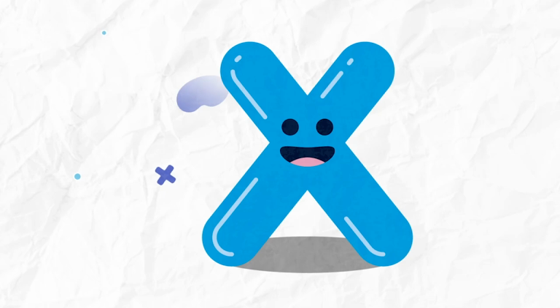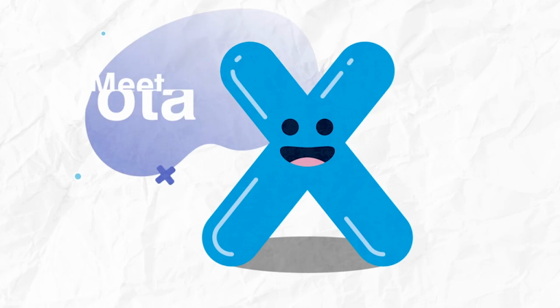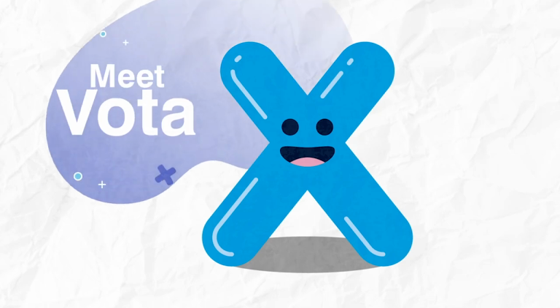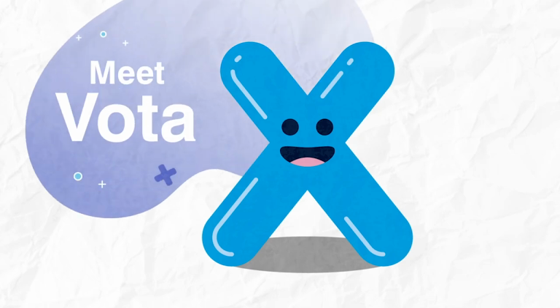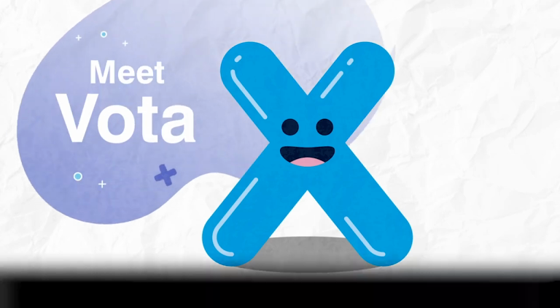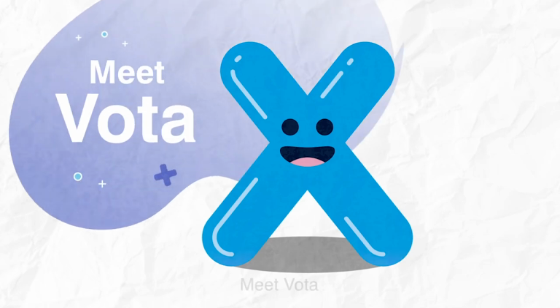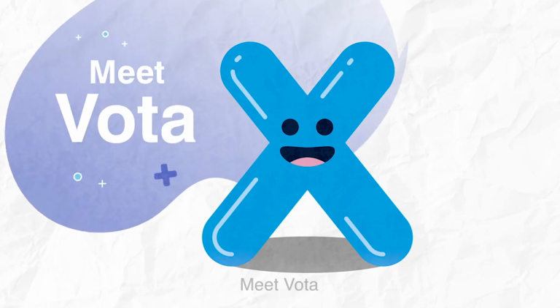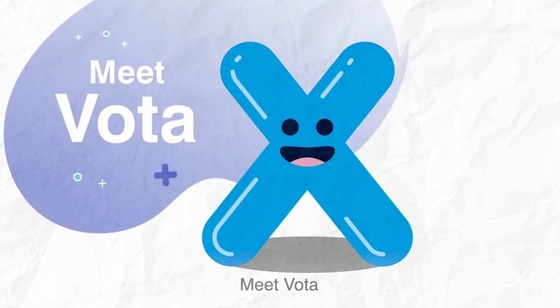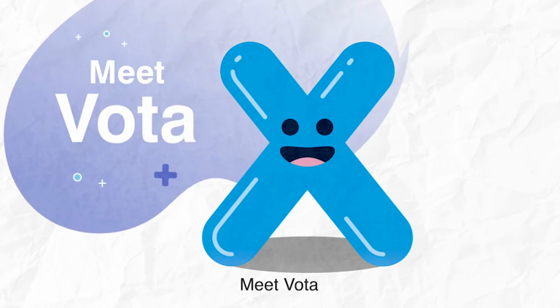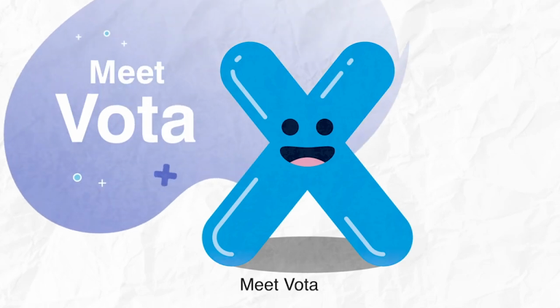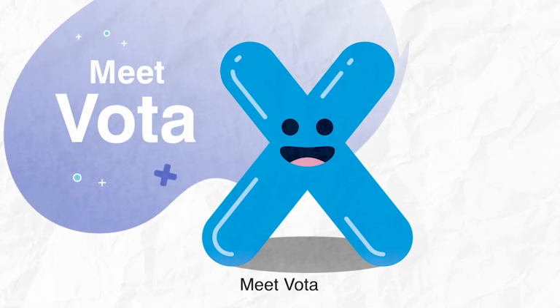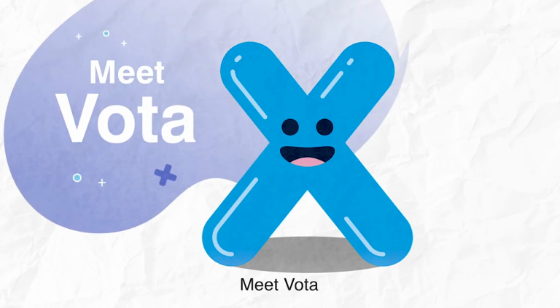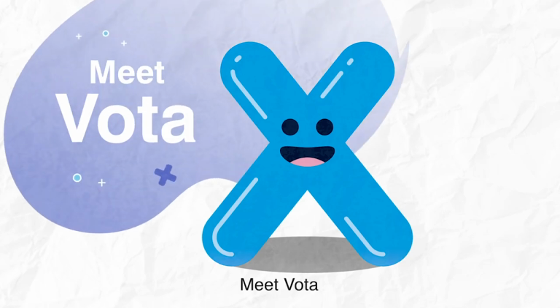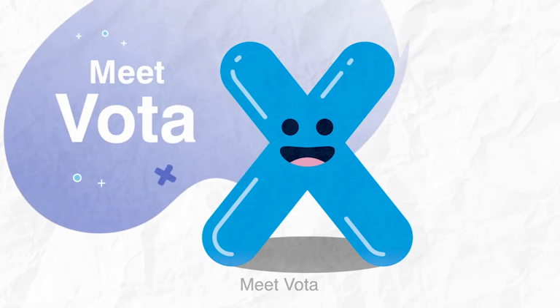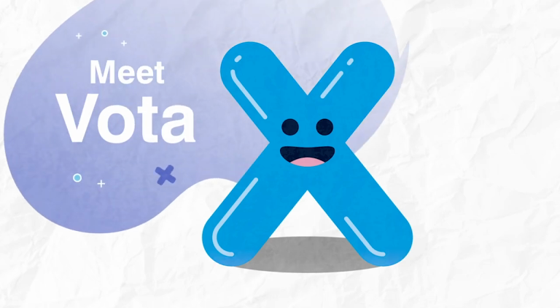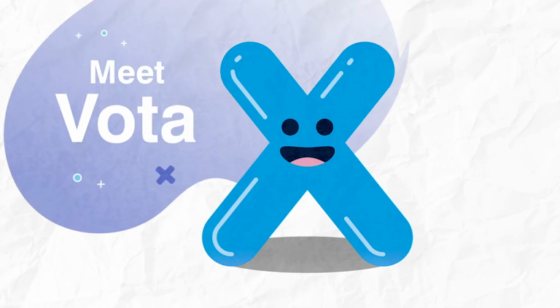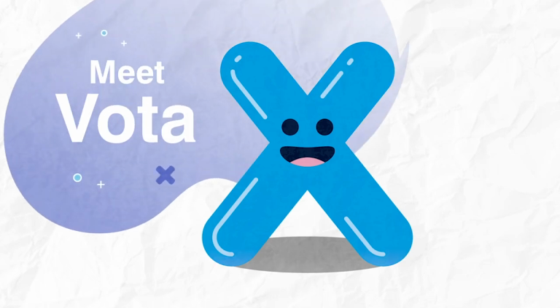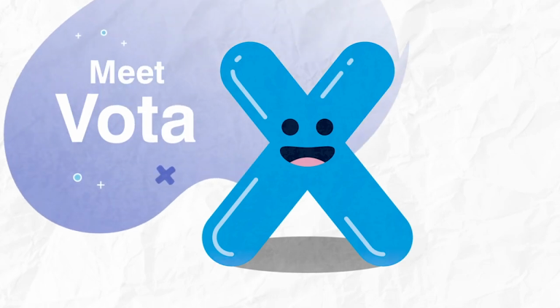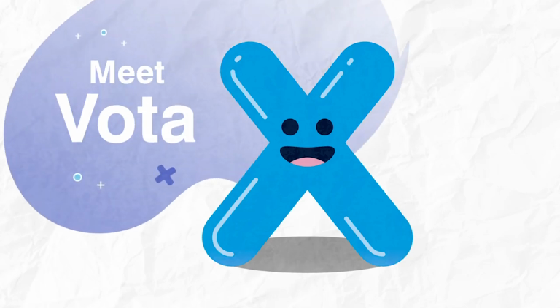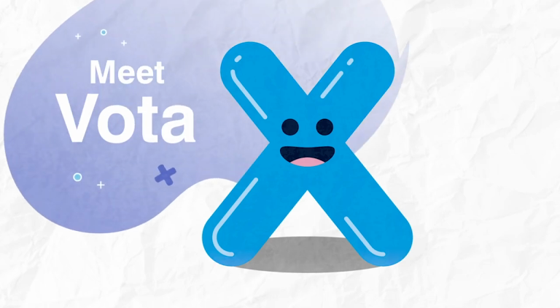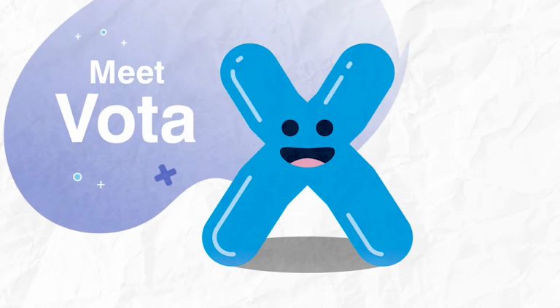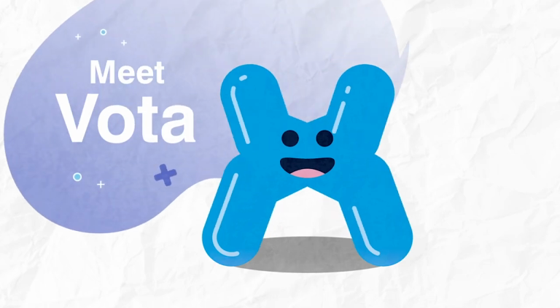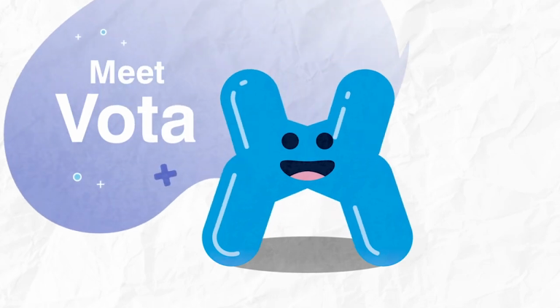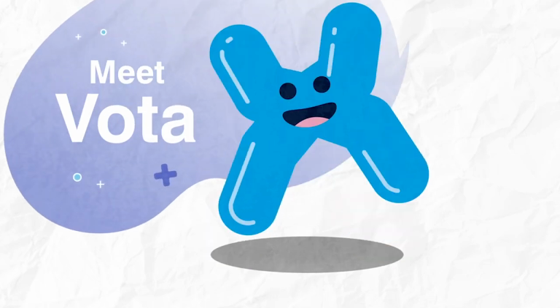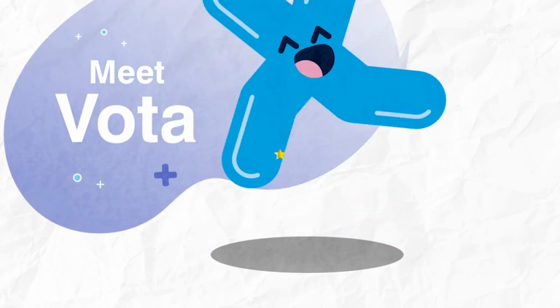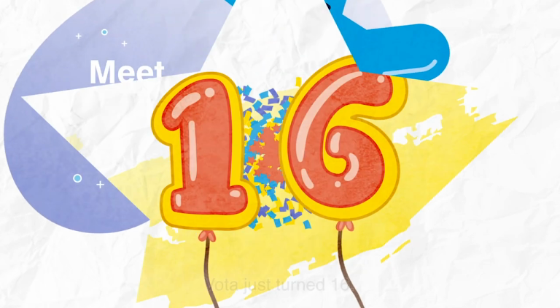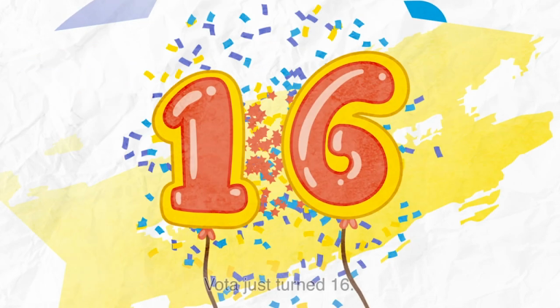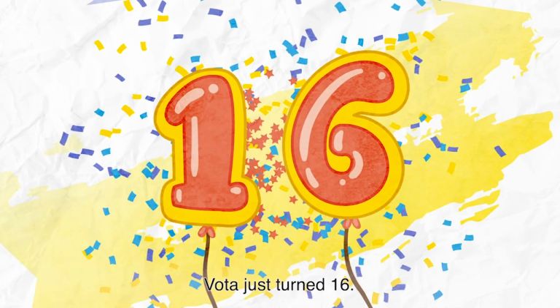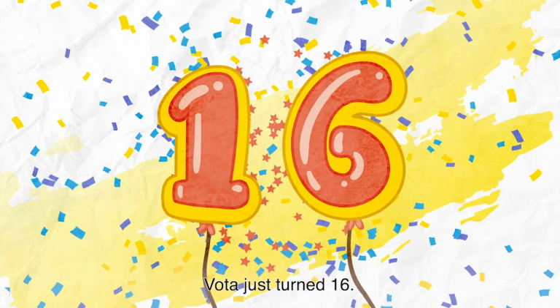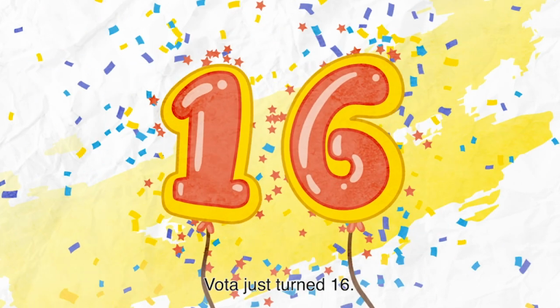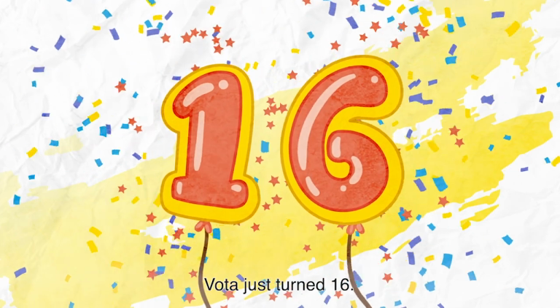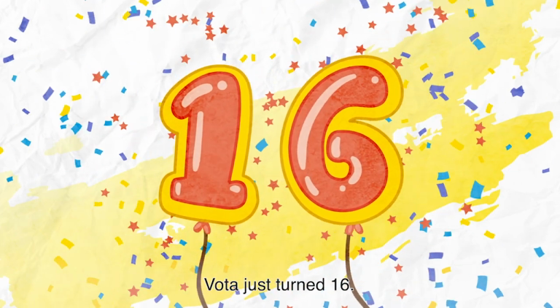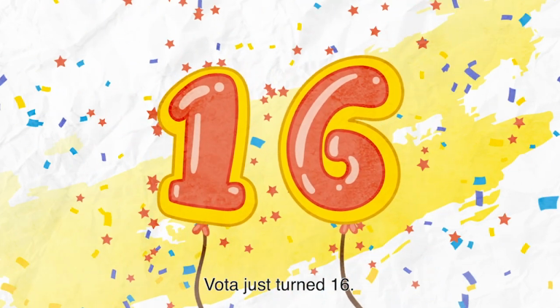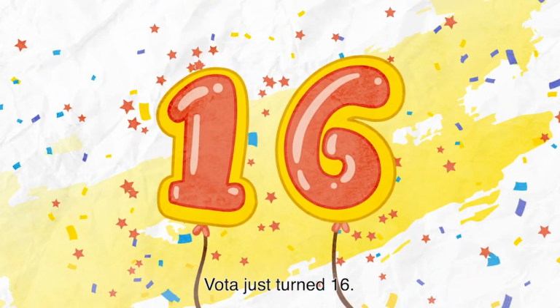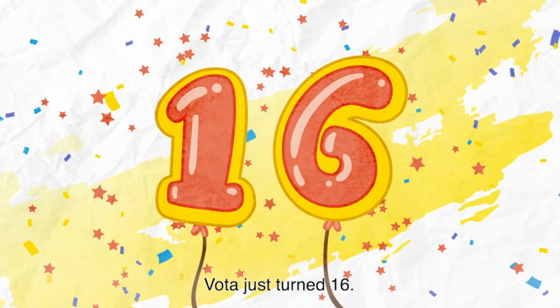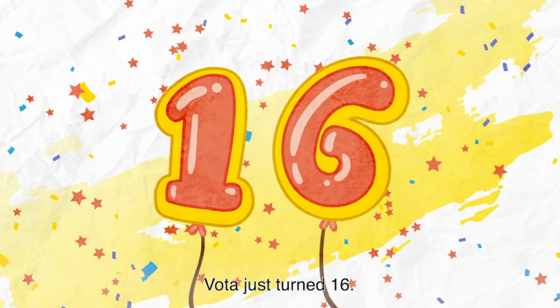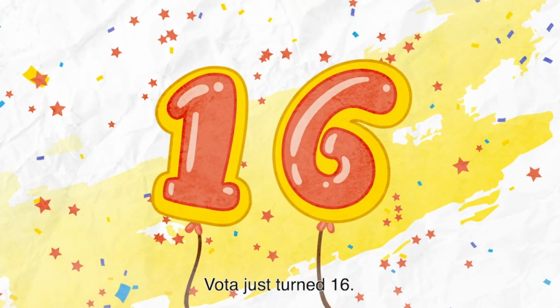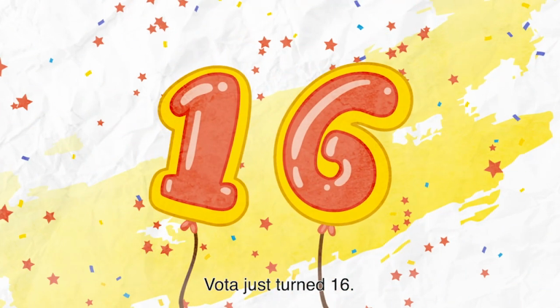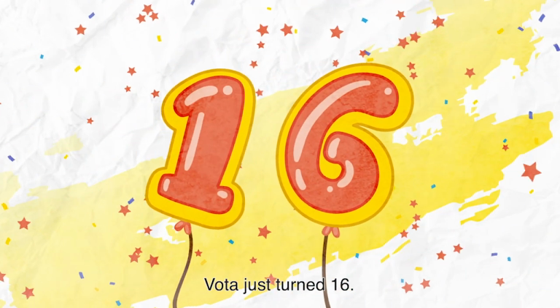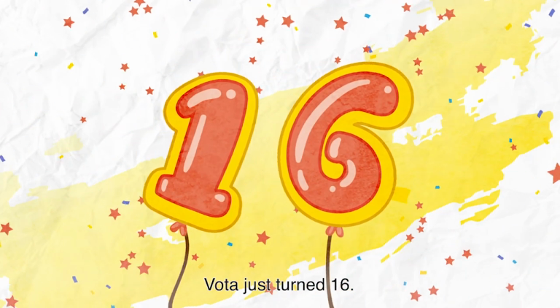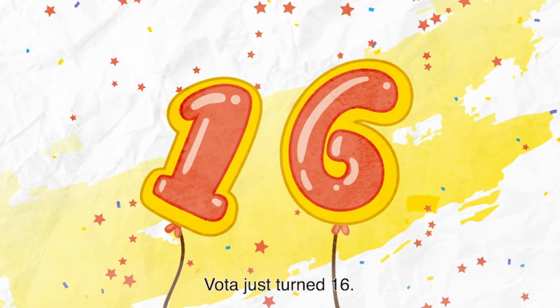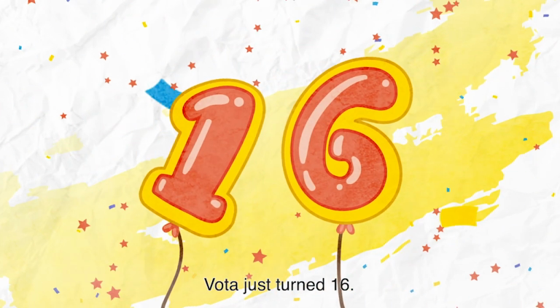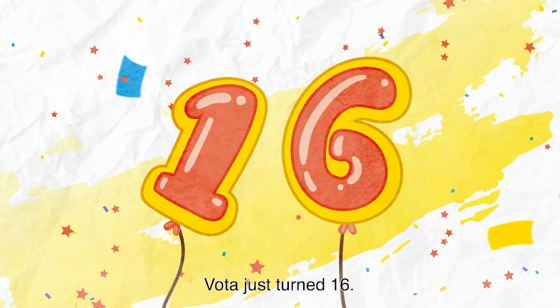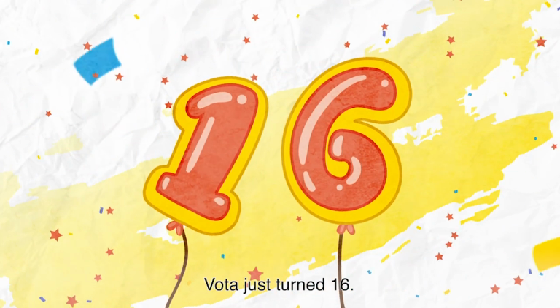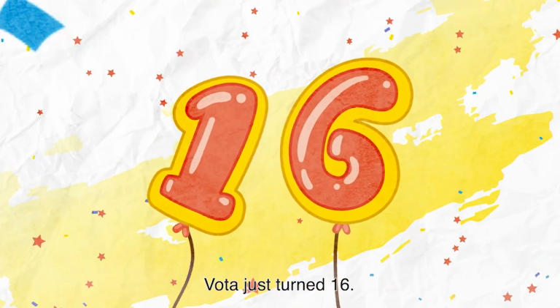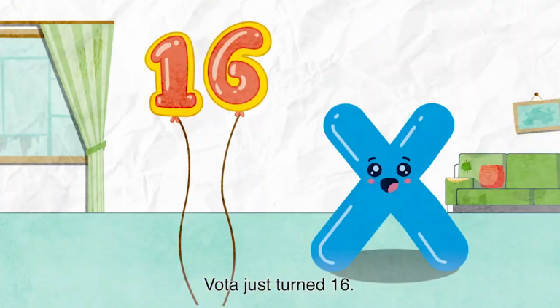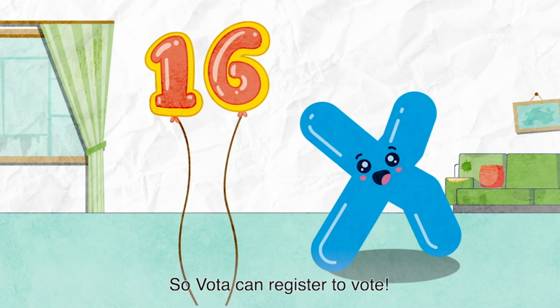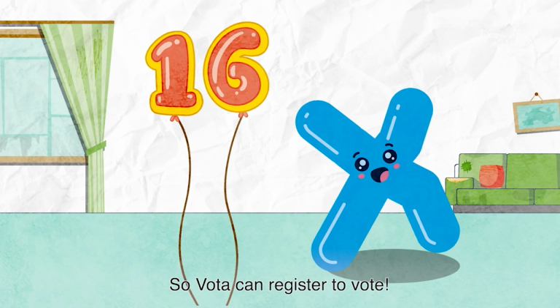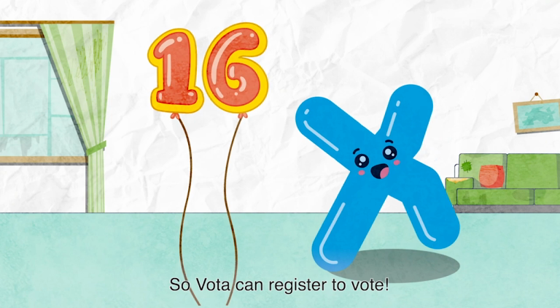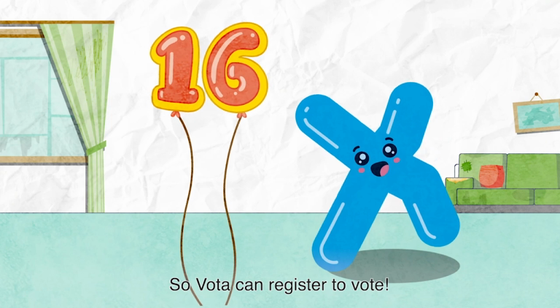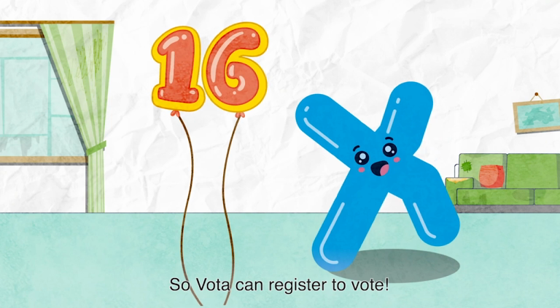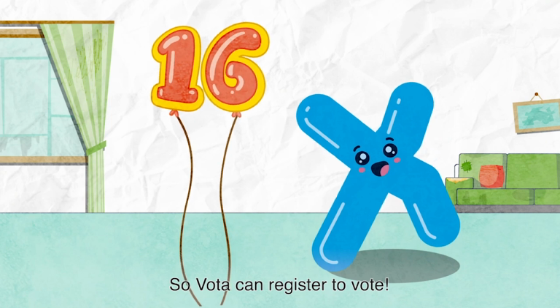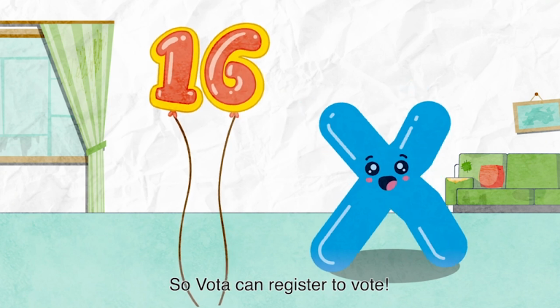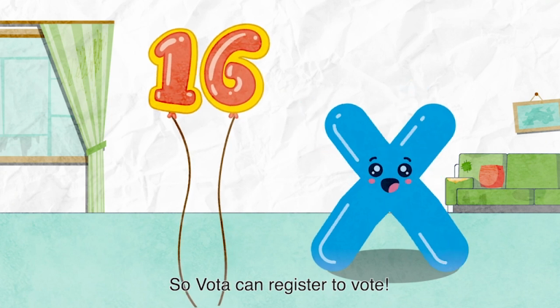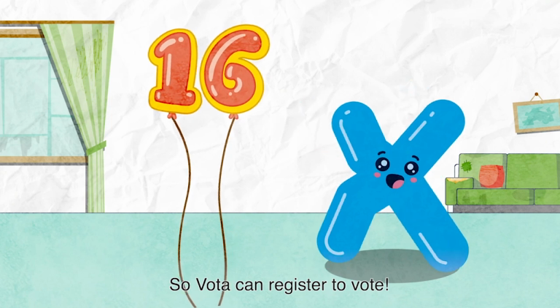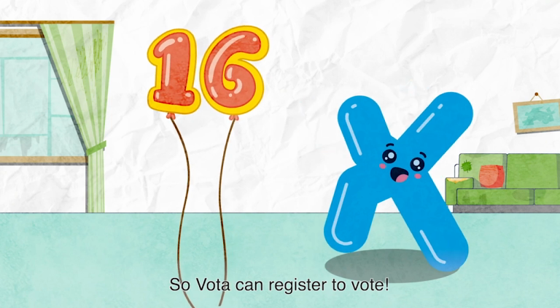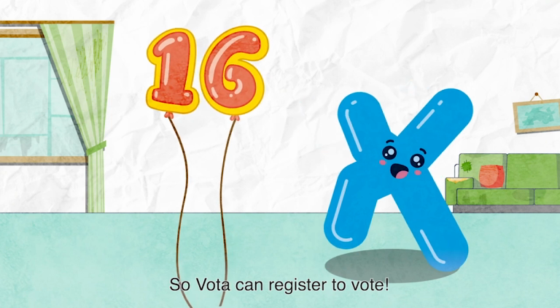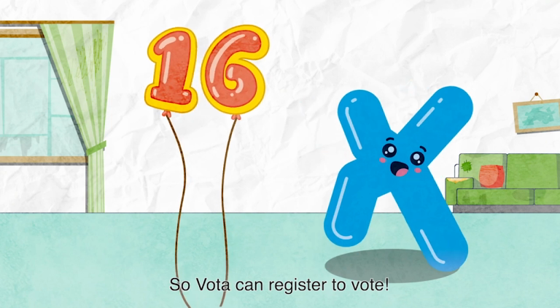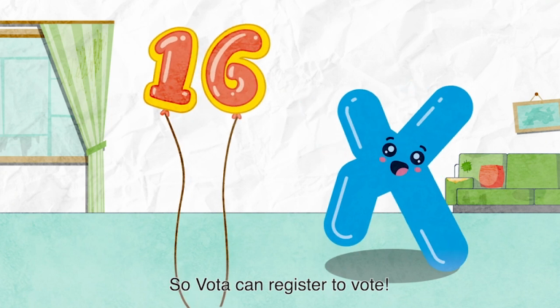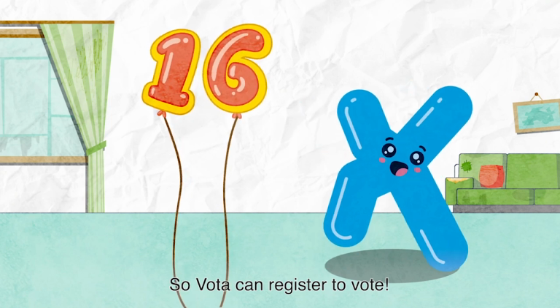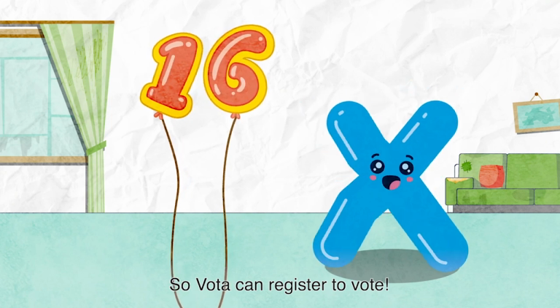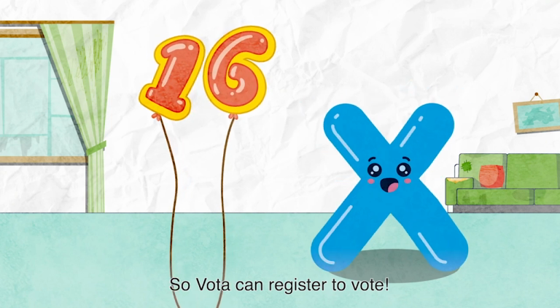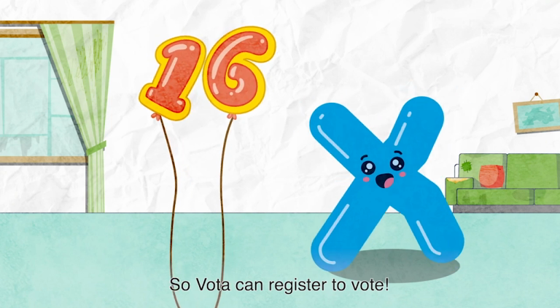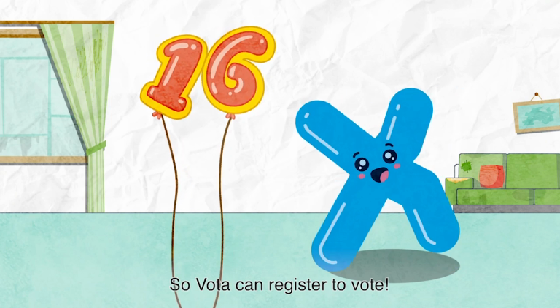Meet VOTA. VOTA just turned 16, so VOTA can register to vote.